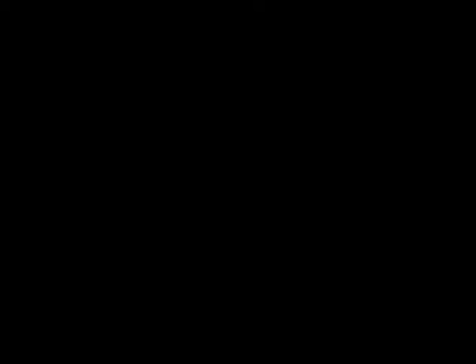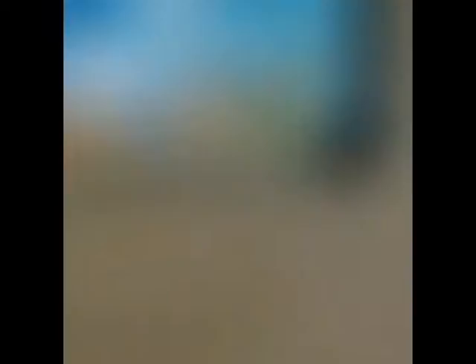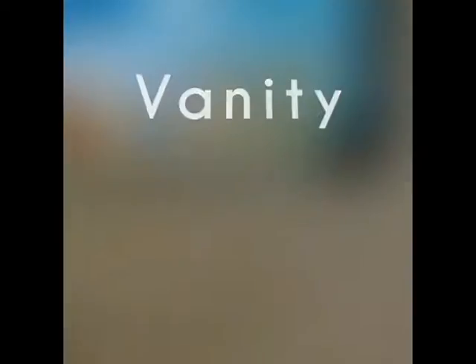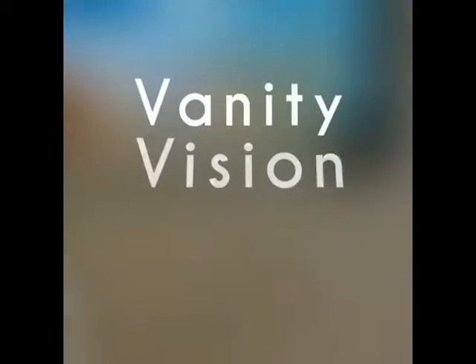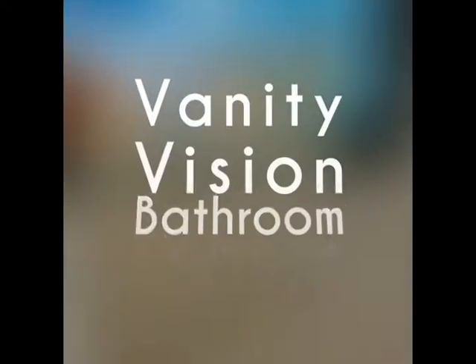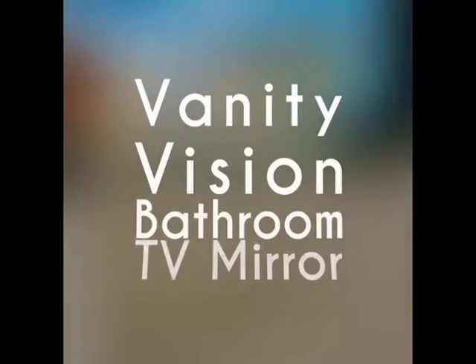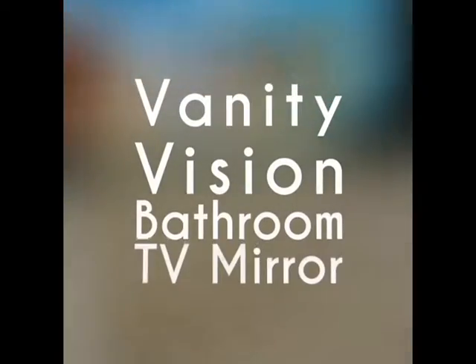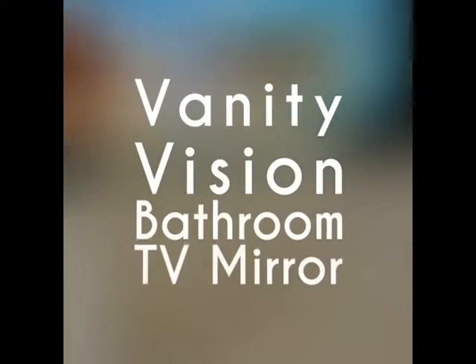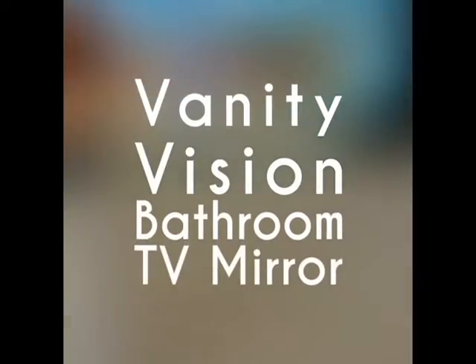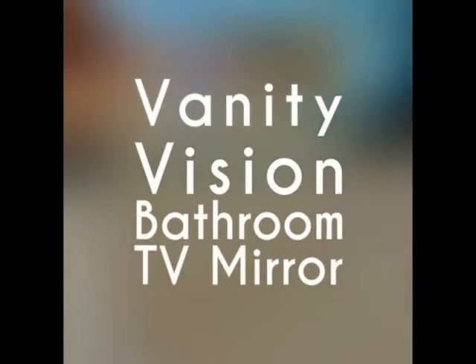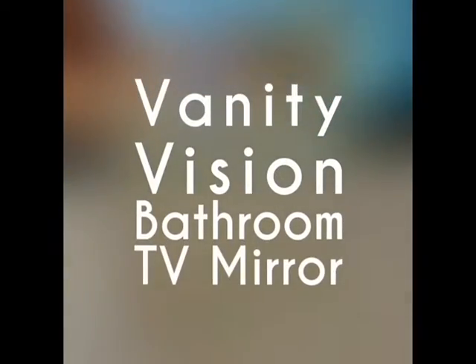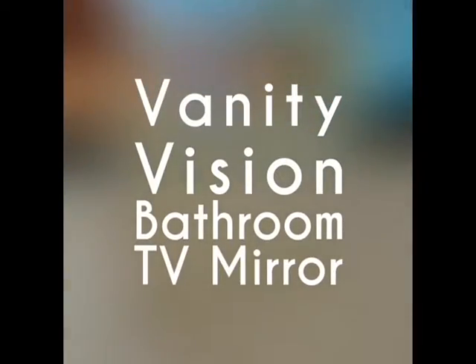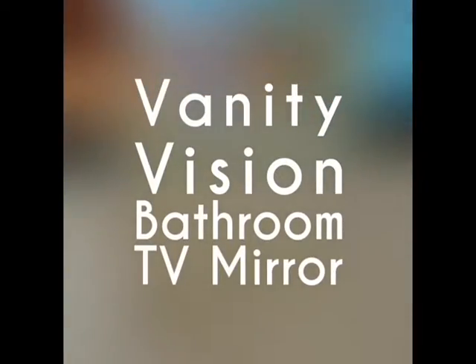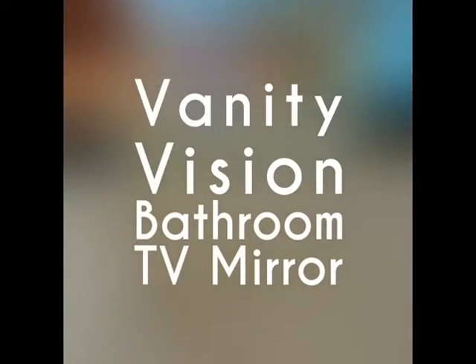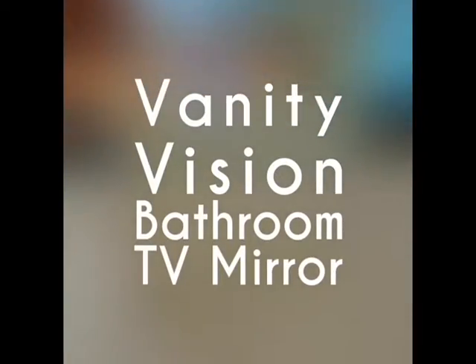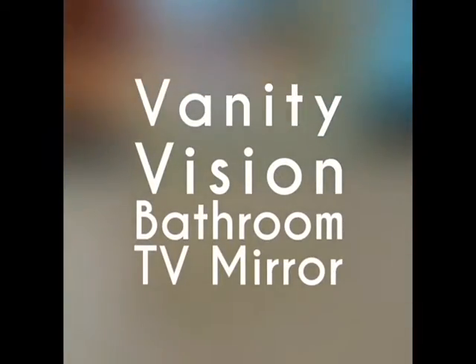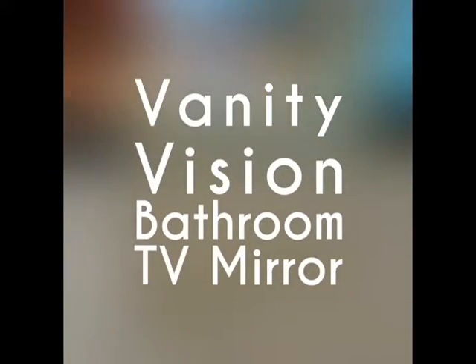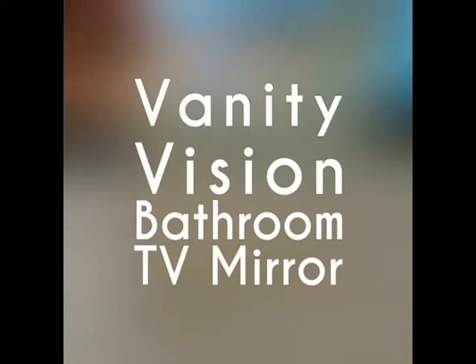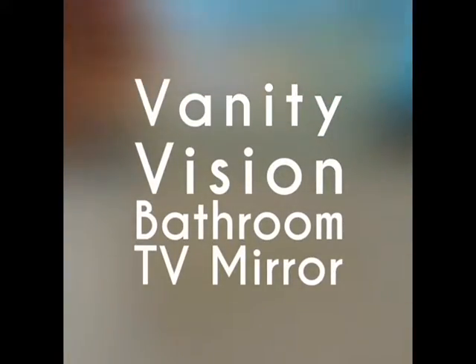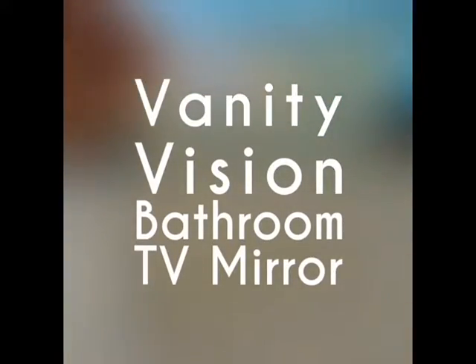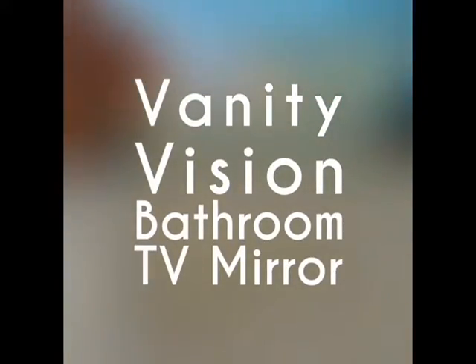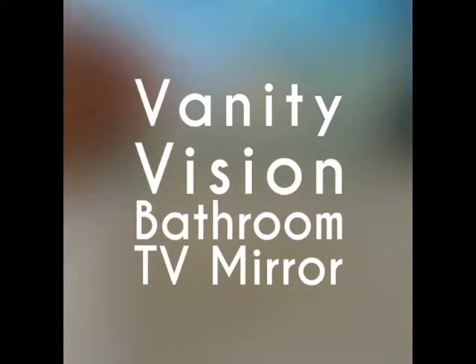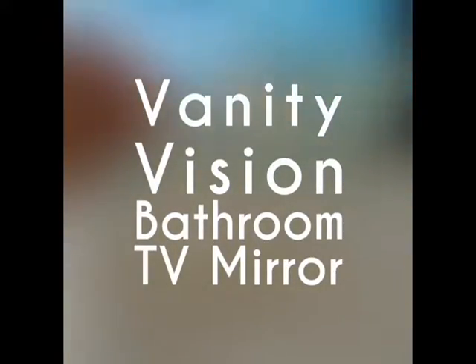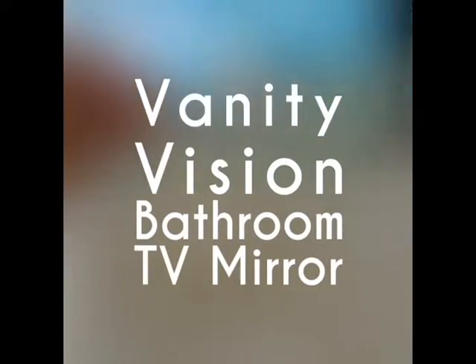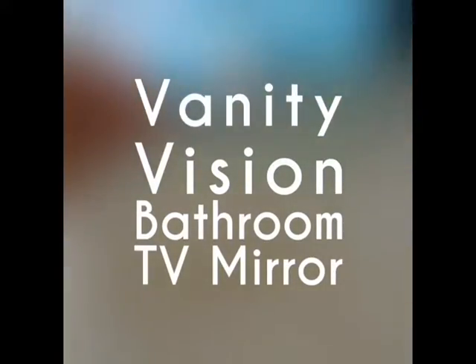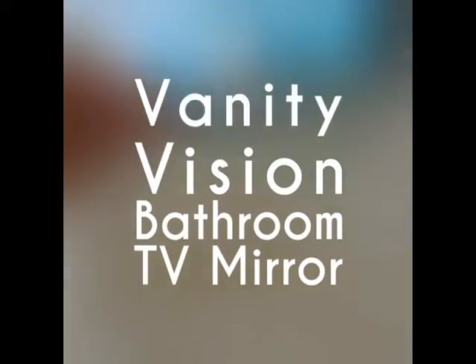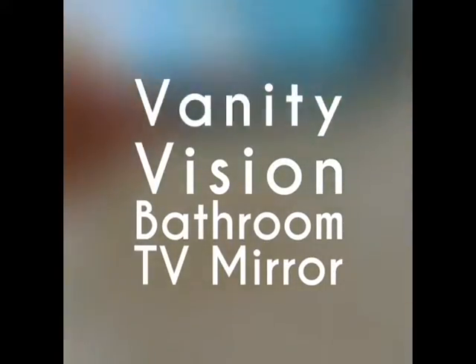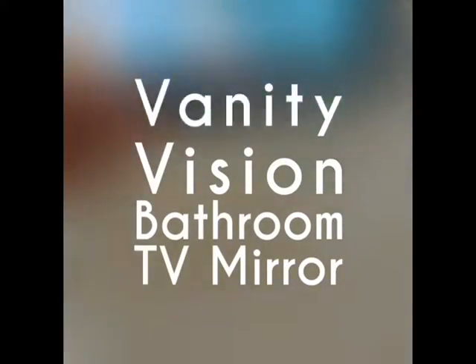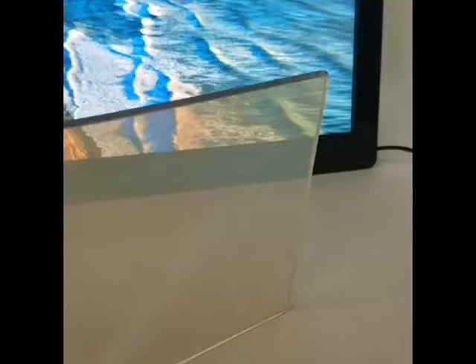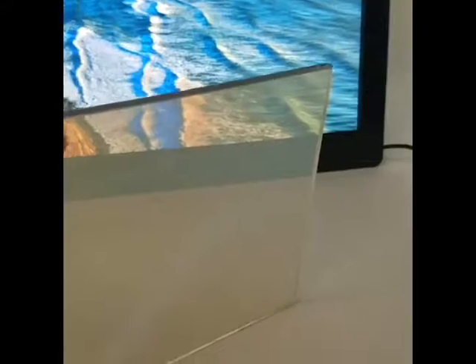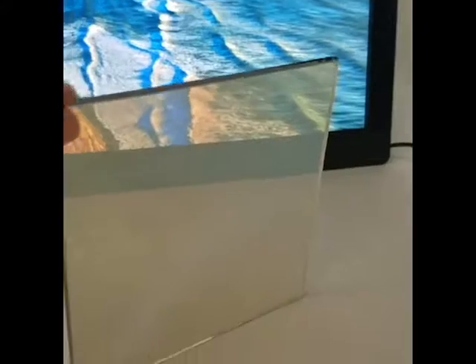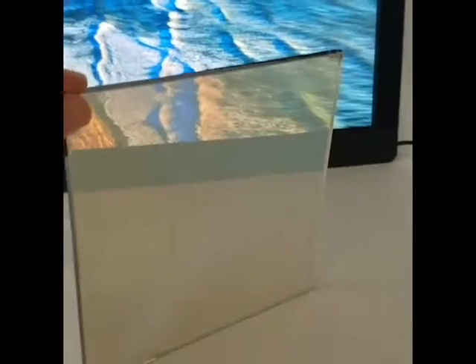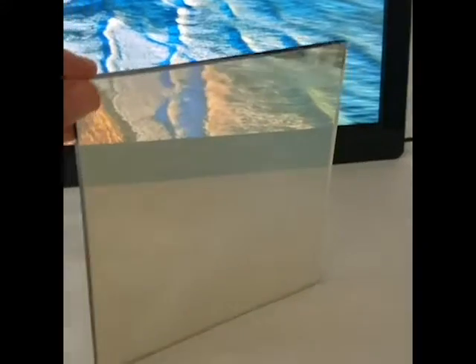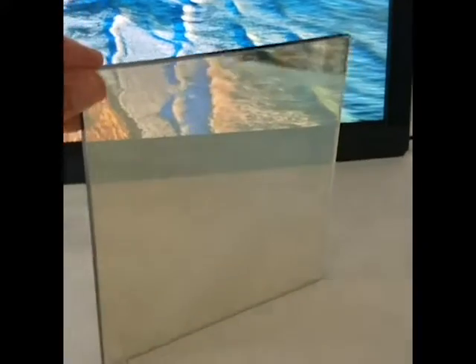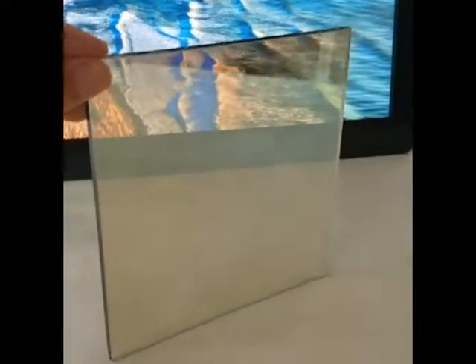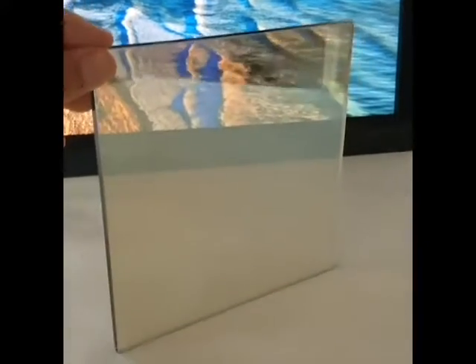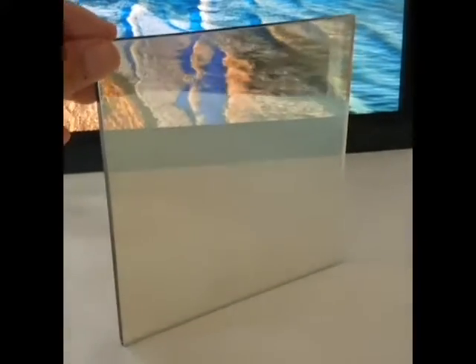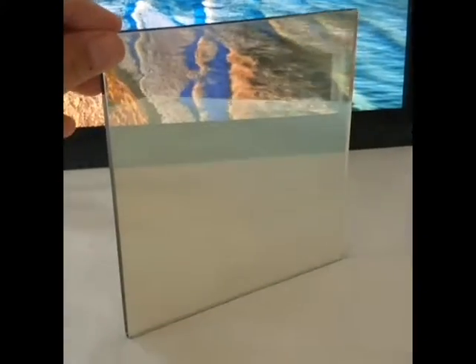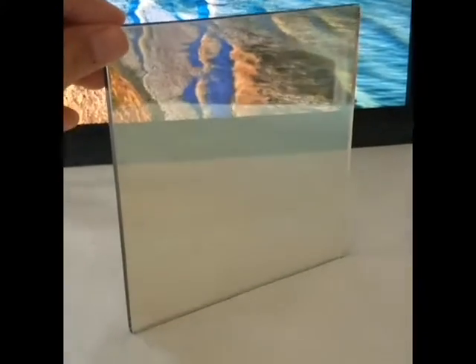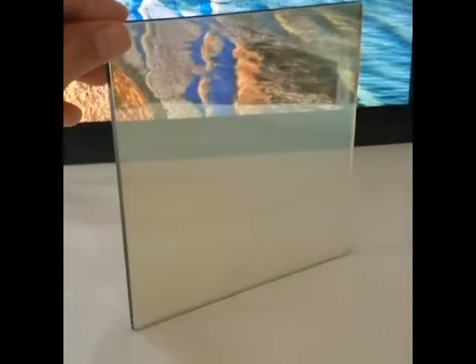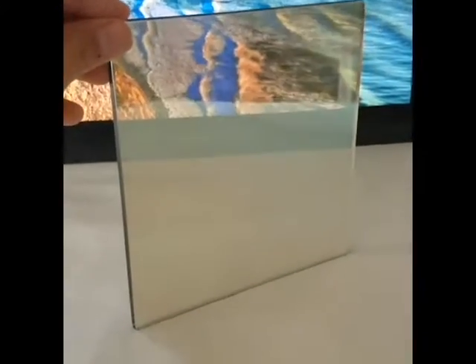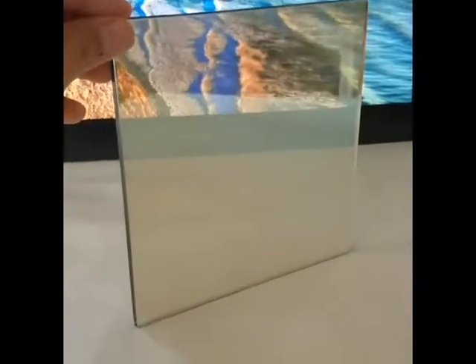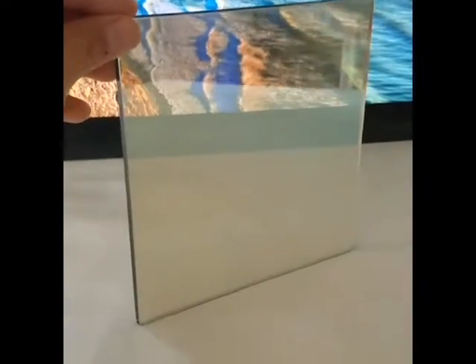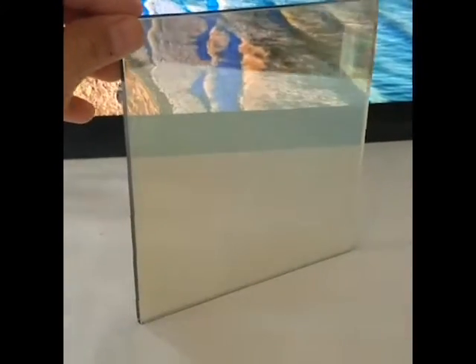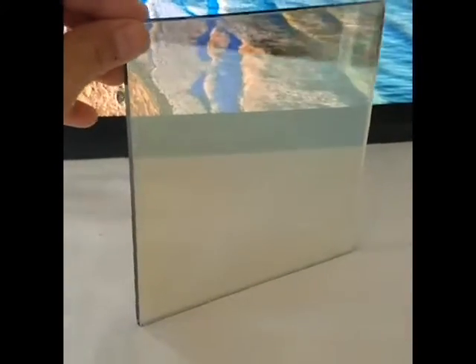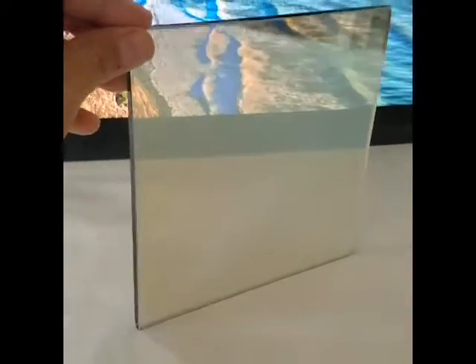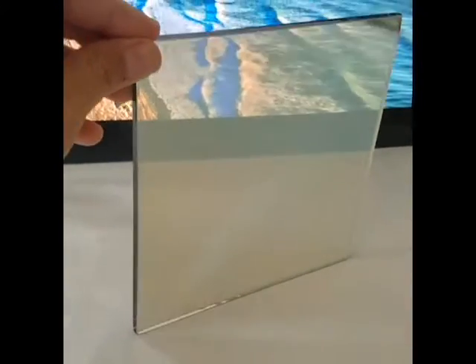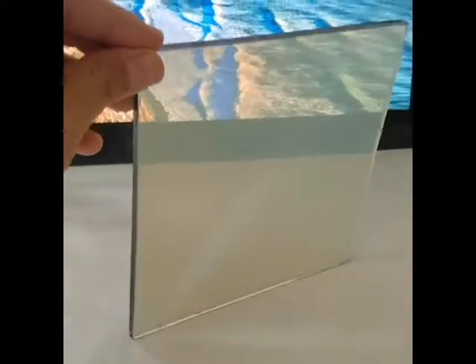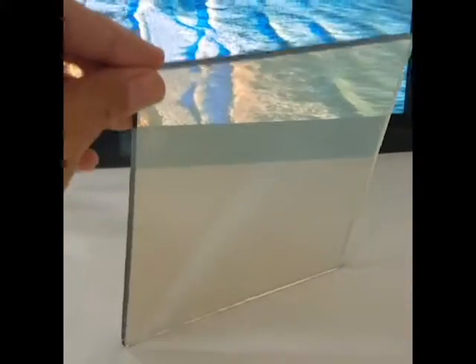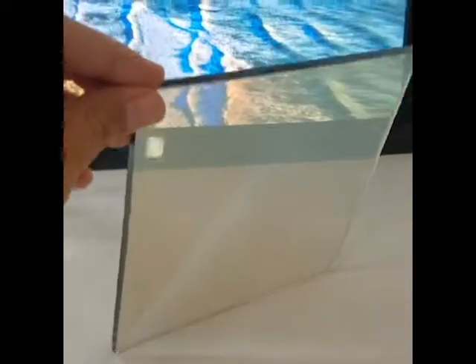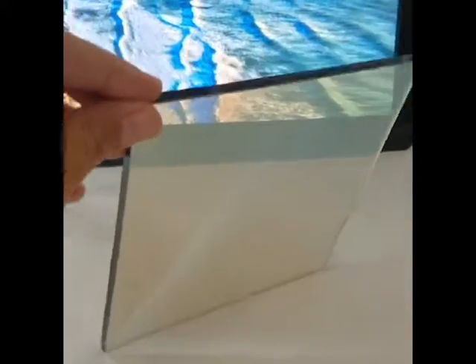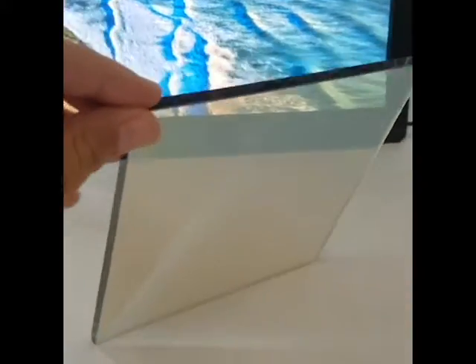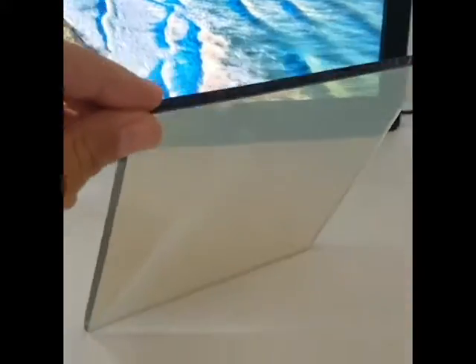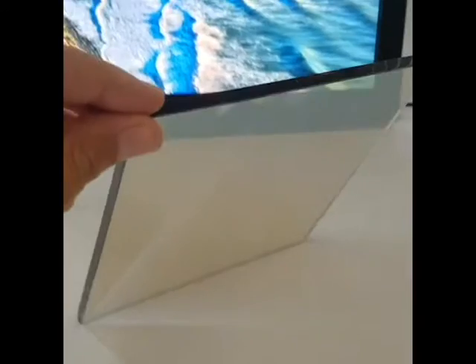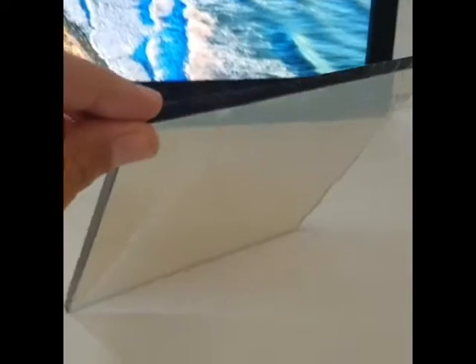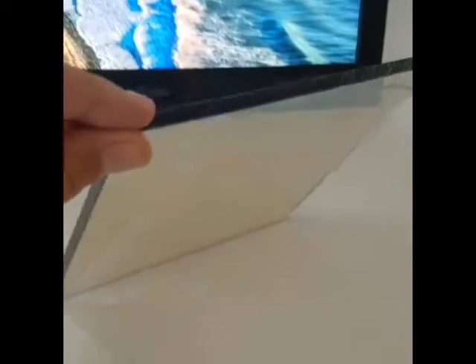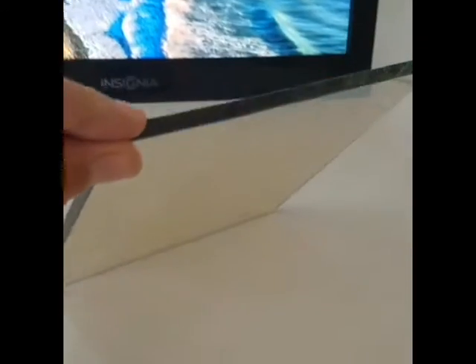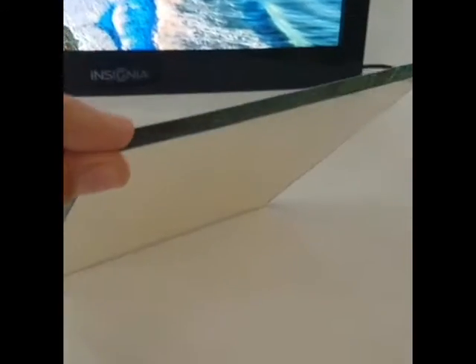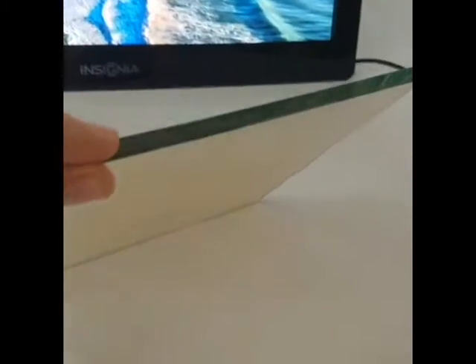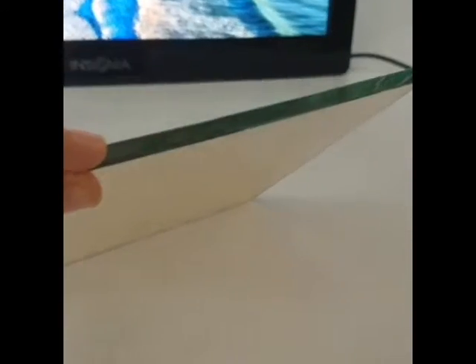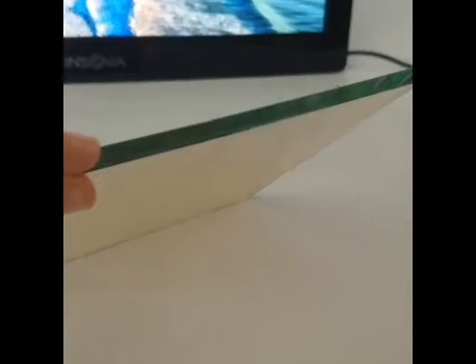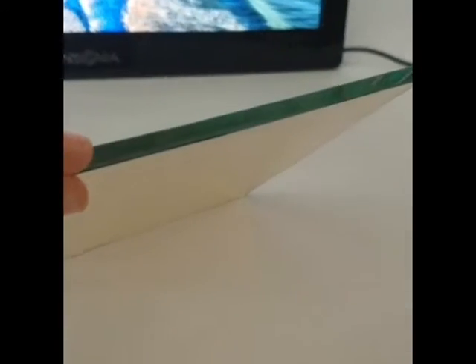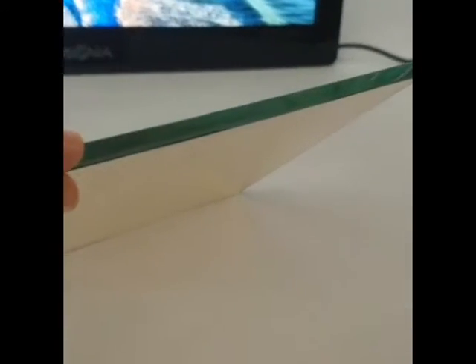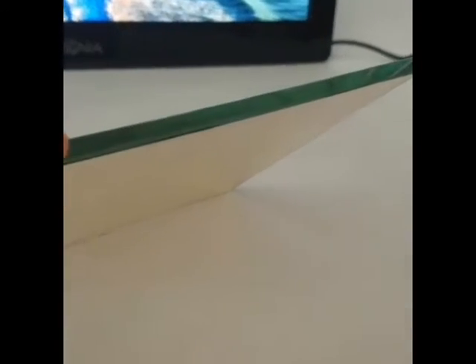To test our mirror samples, place them right in front of your television. Observe the reflectivity and transparency.